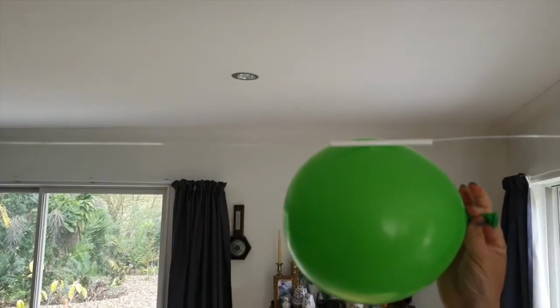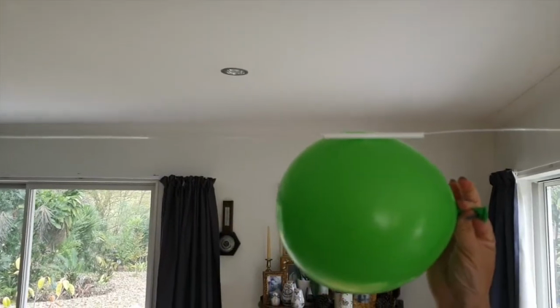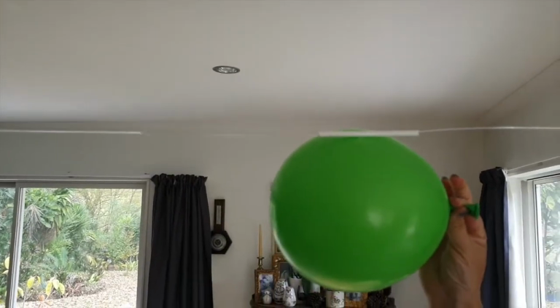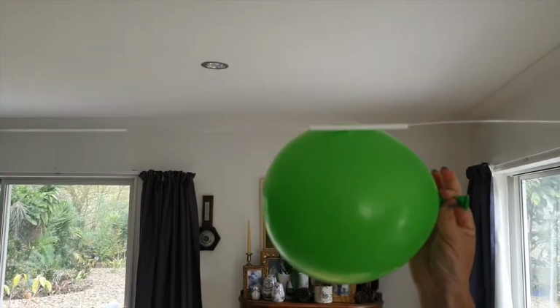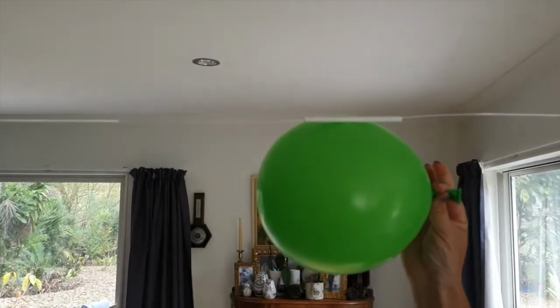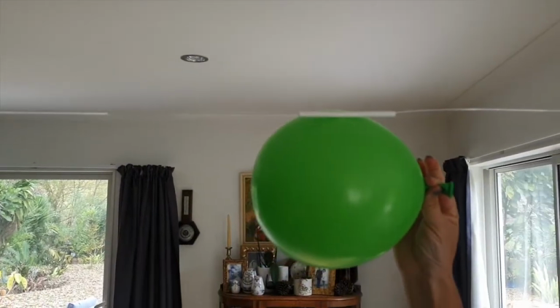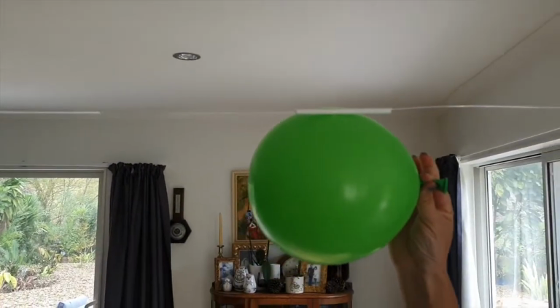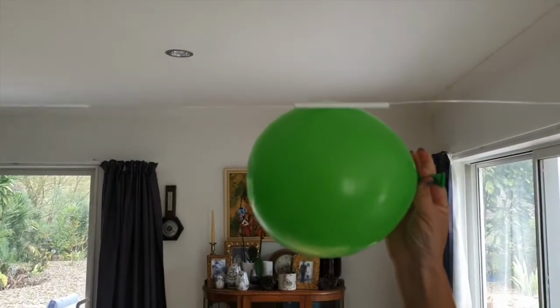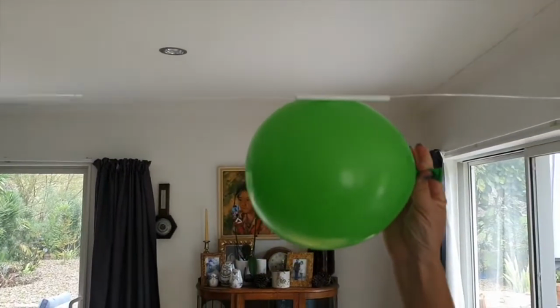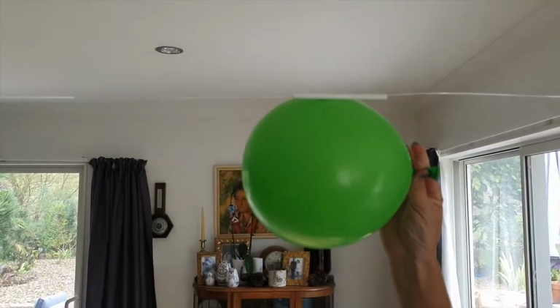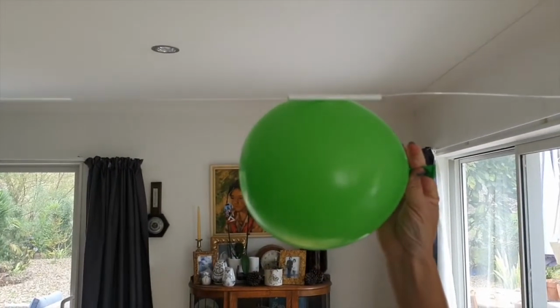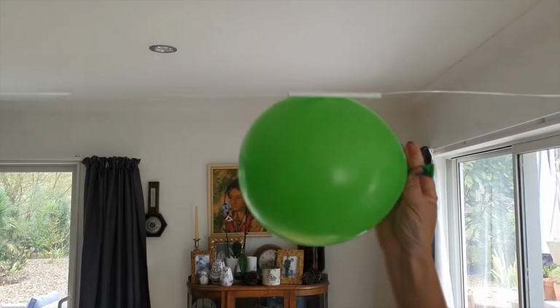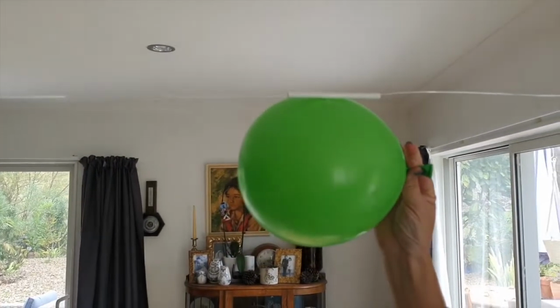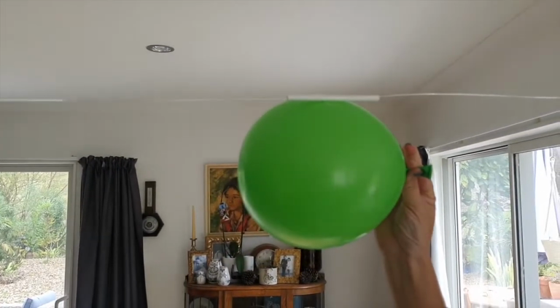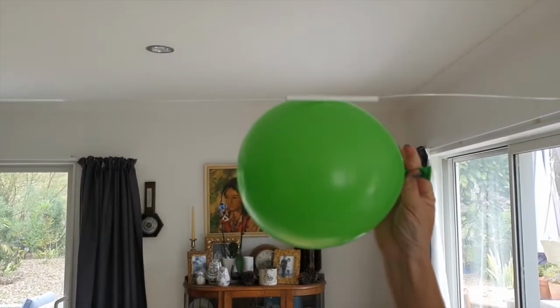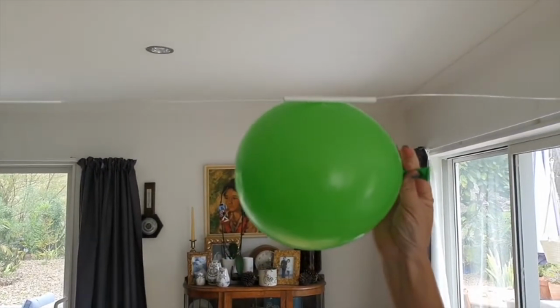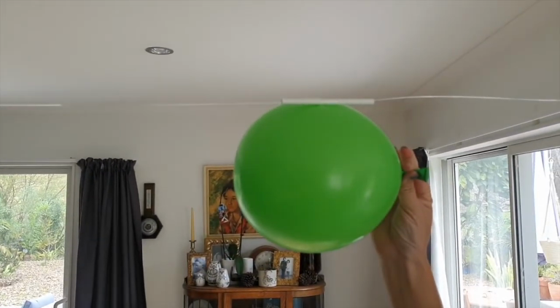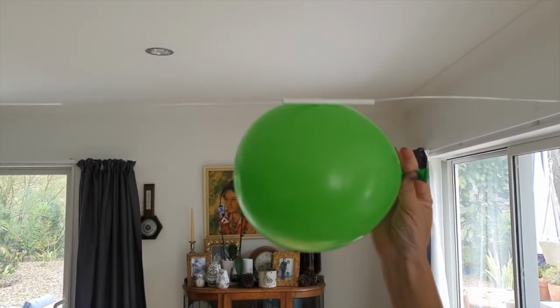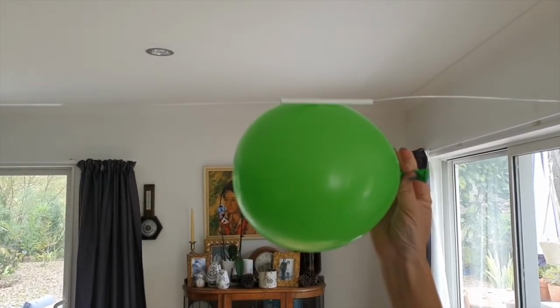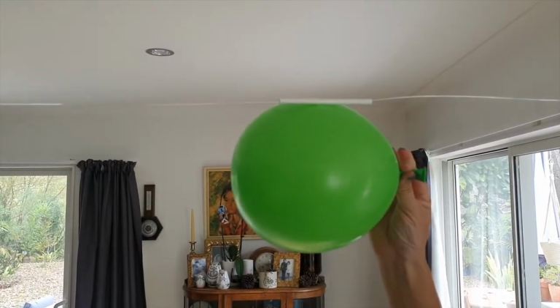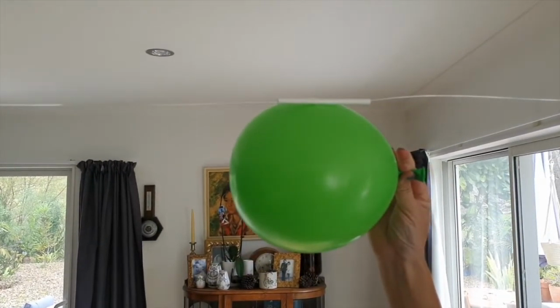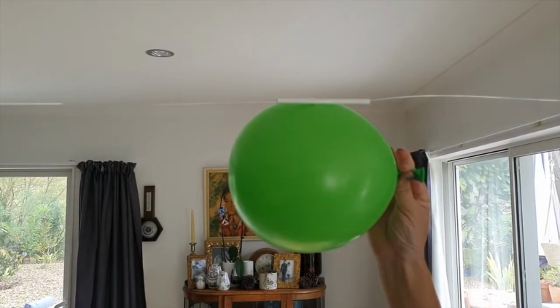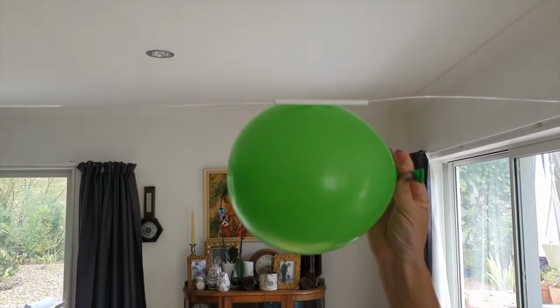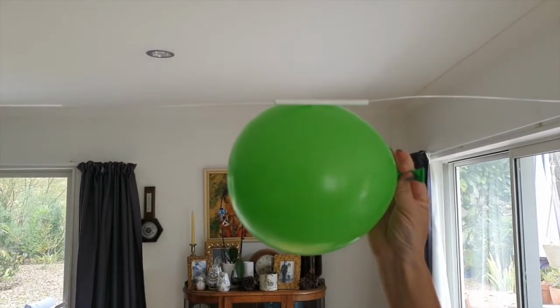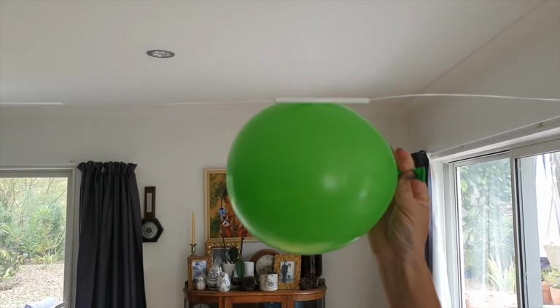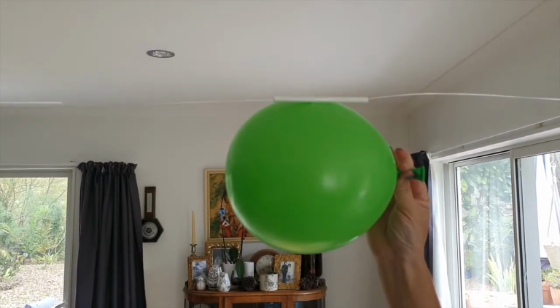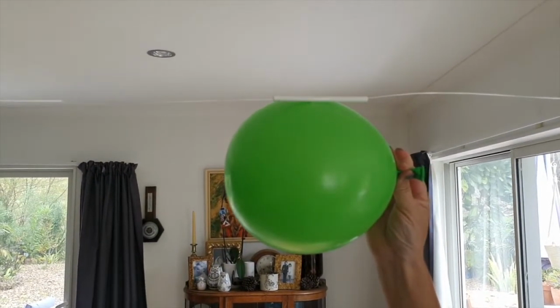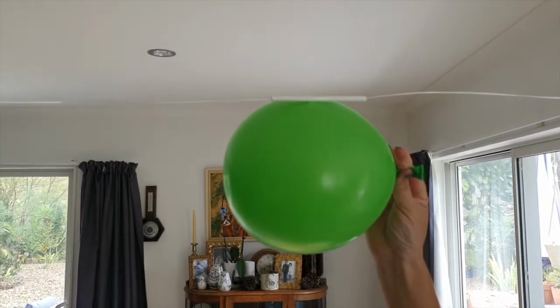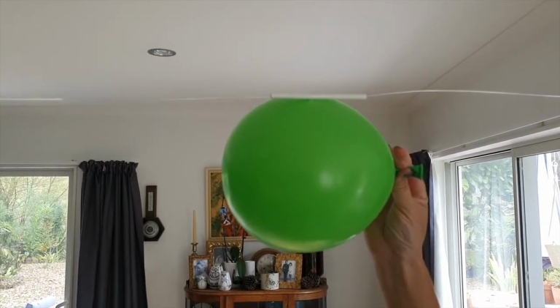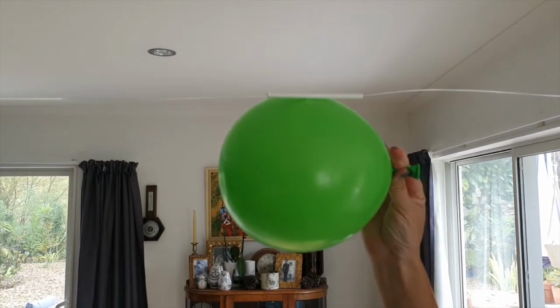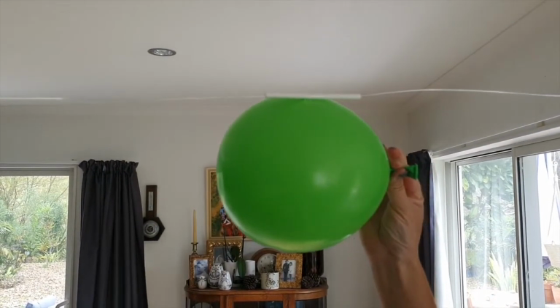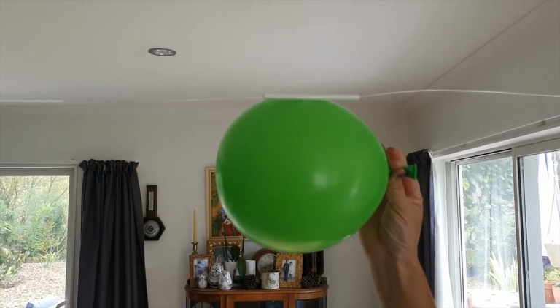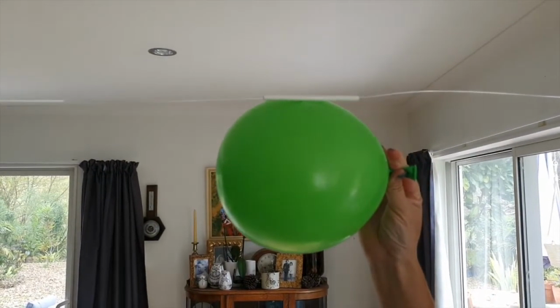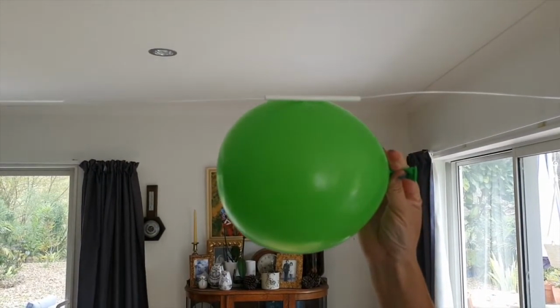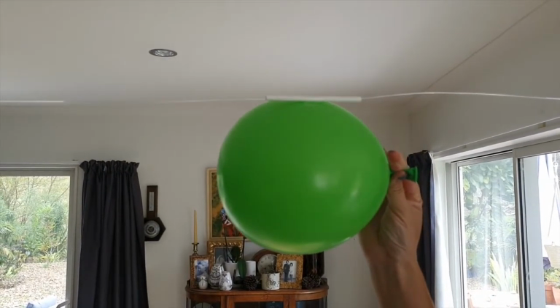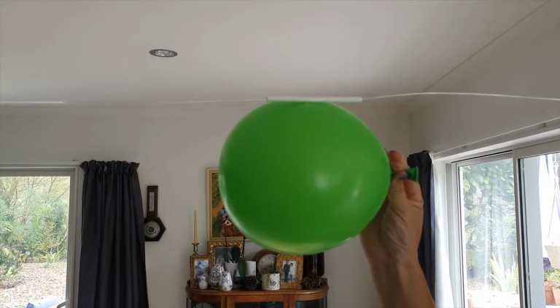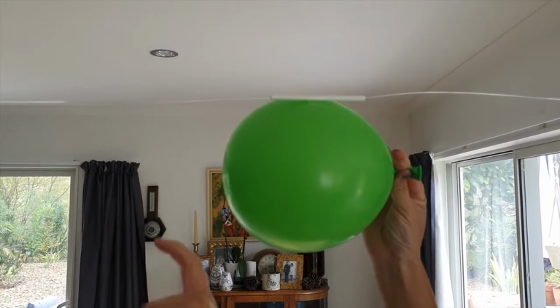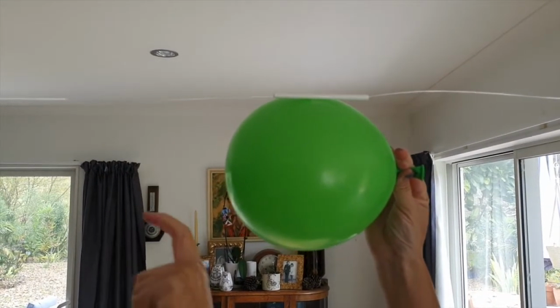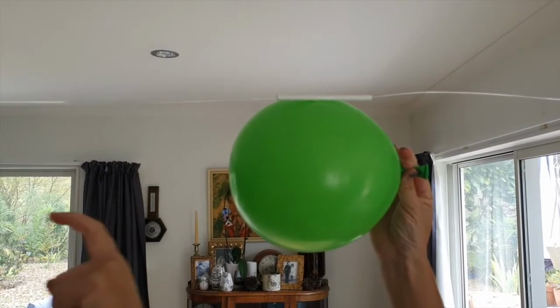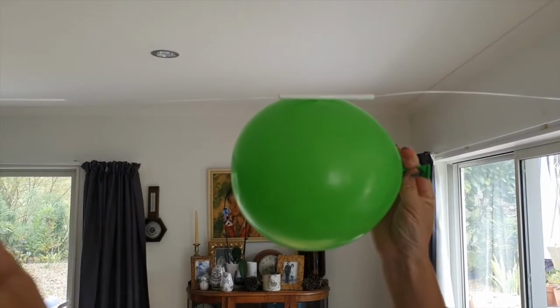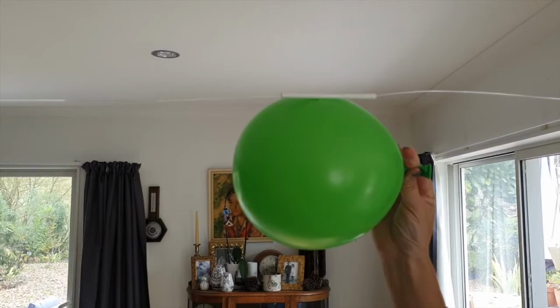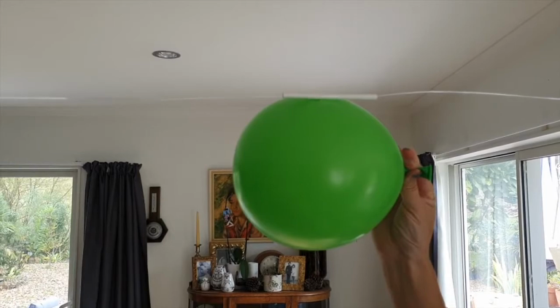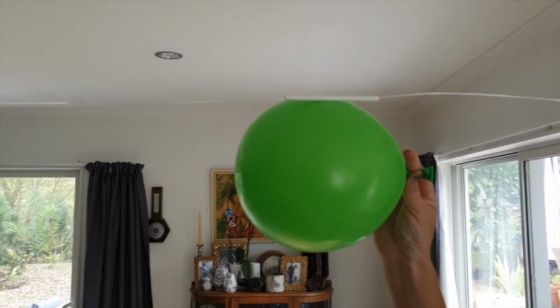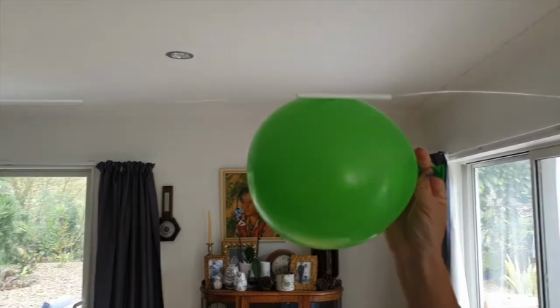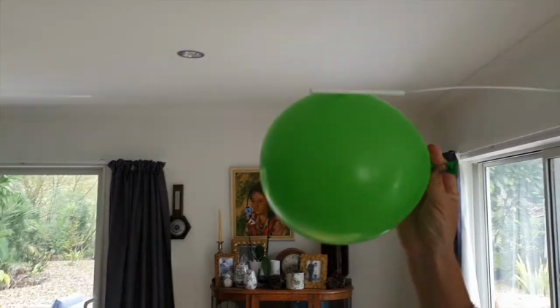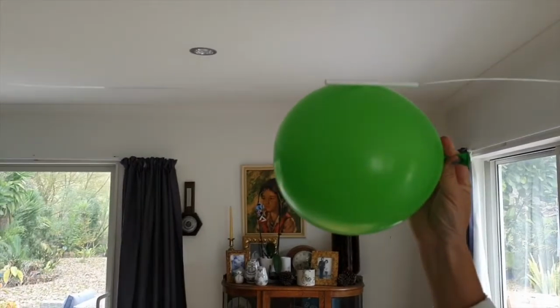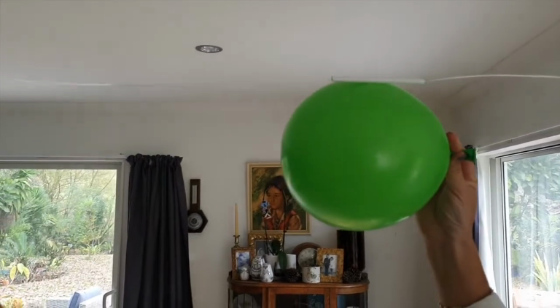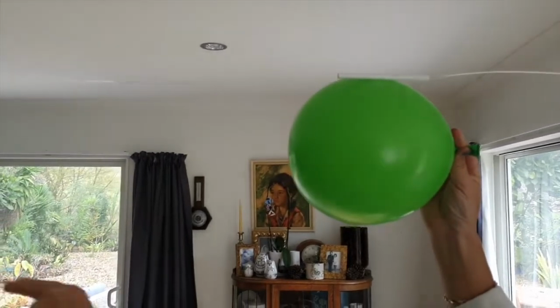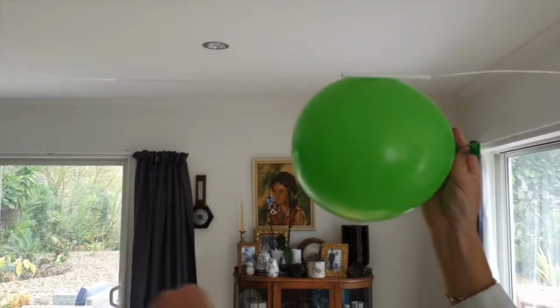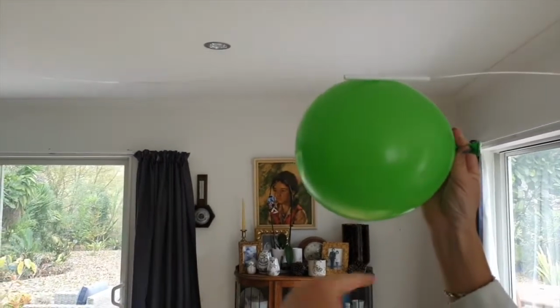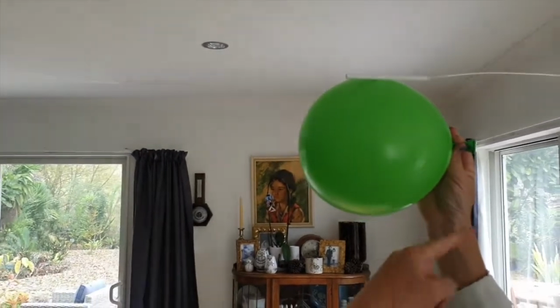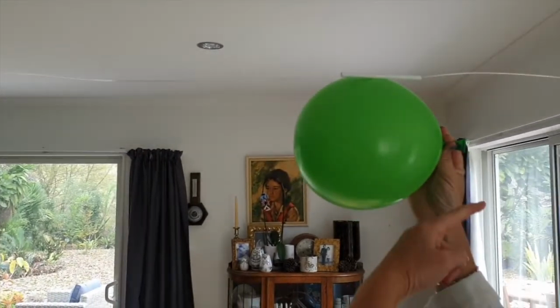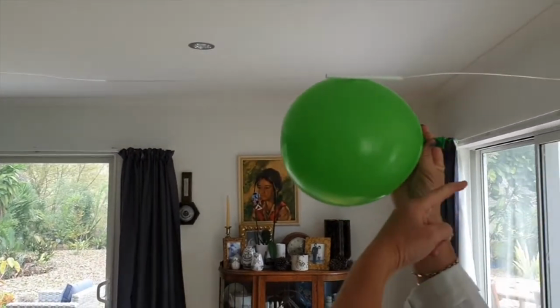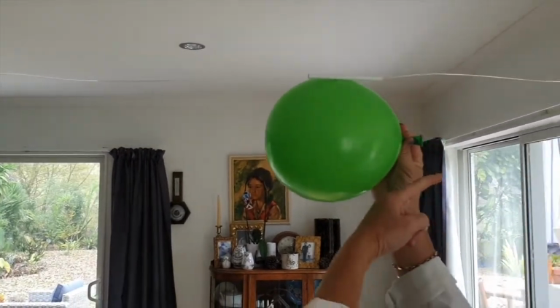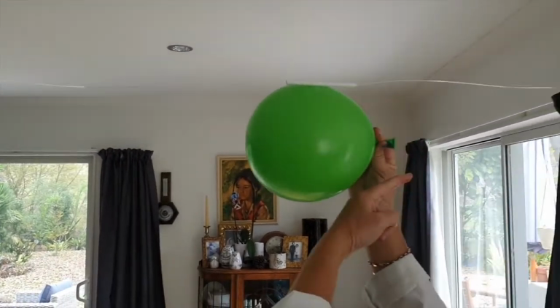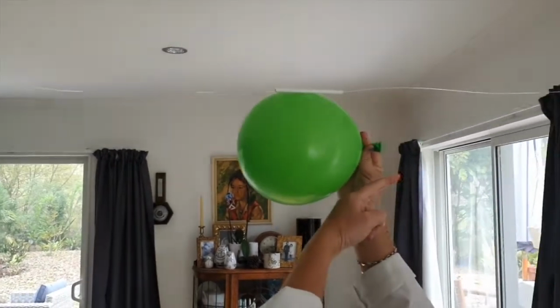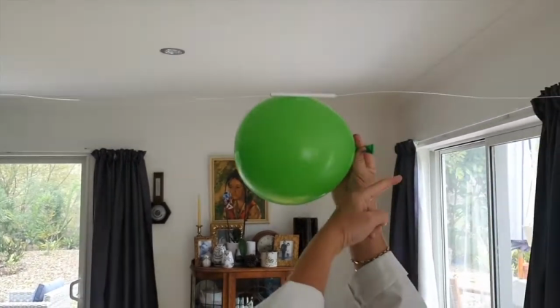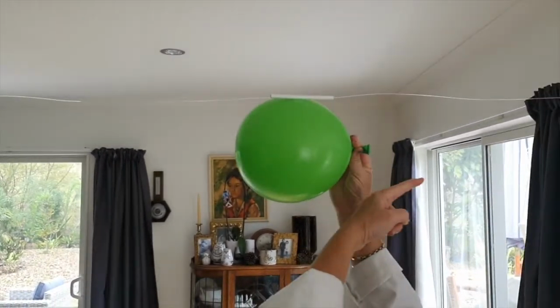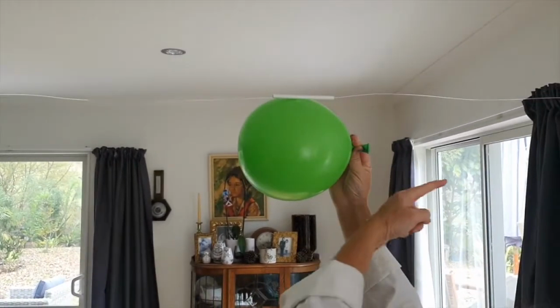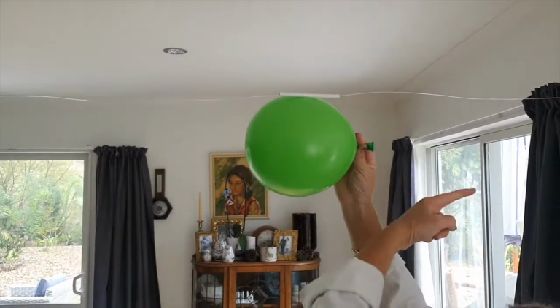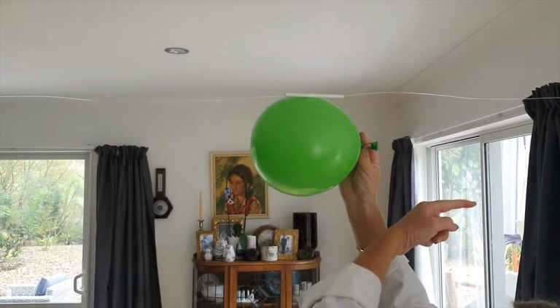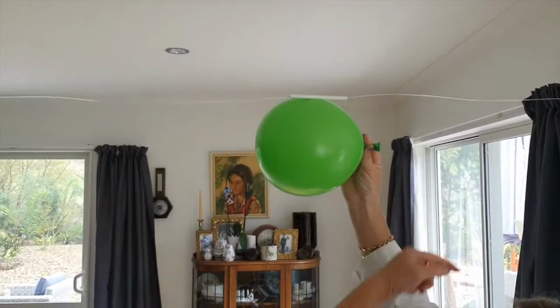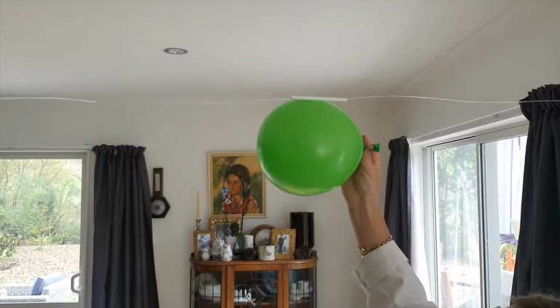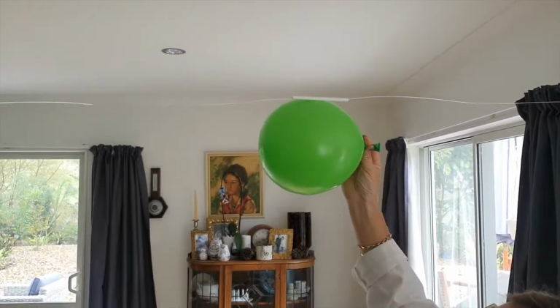I wonder which direction this balloon is going to go. Will it go this way or is it going to go this way?